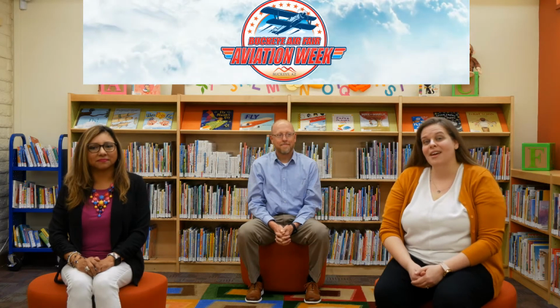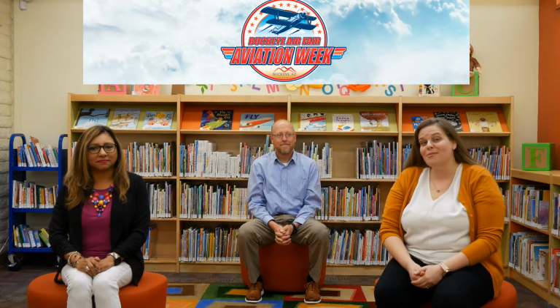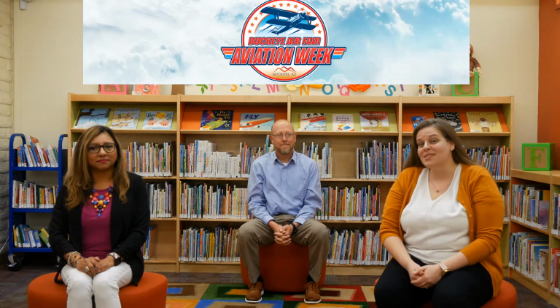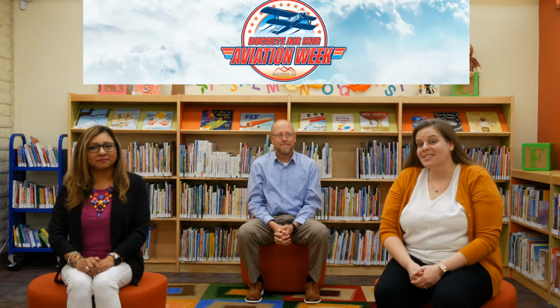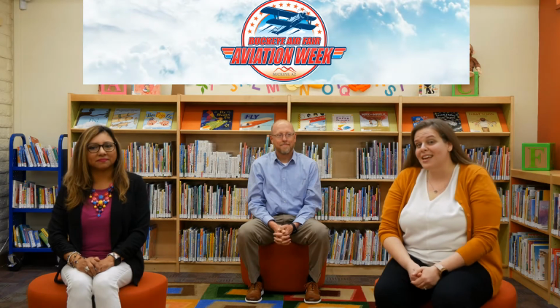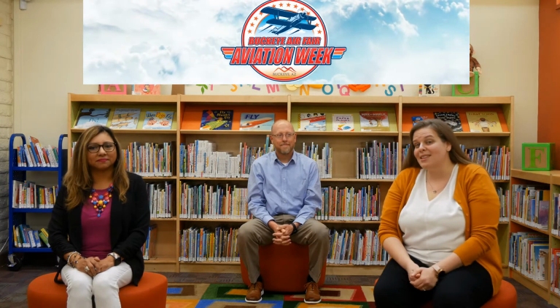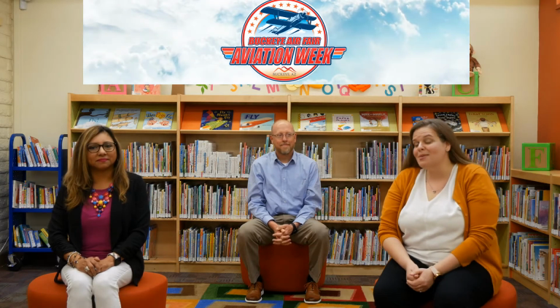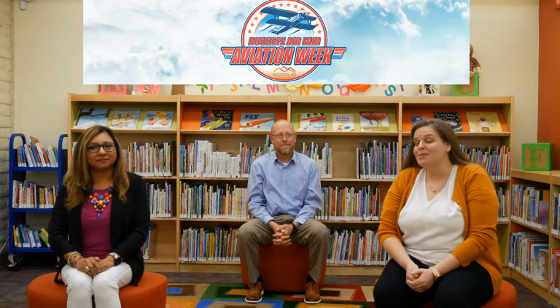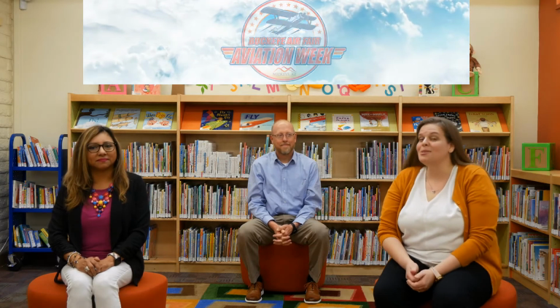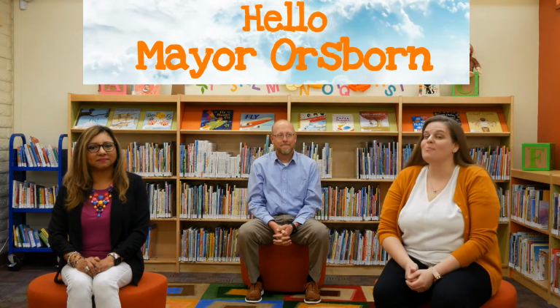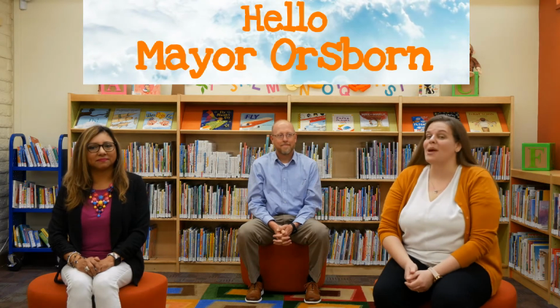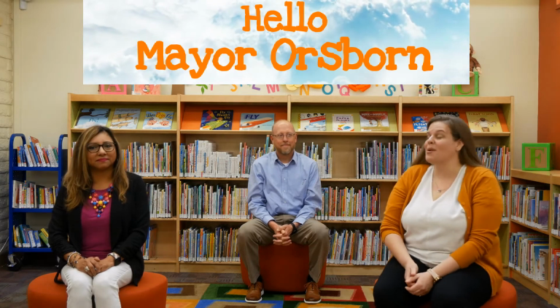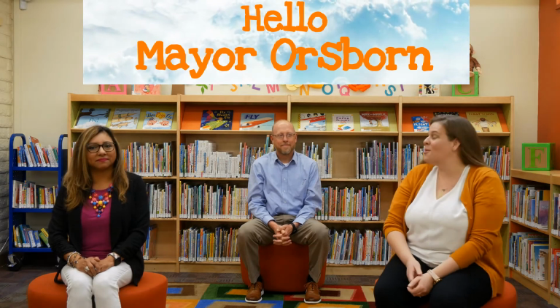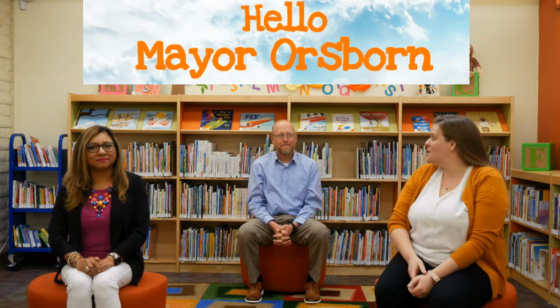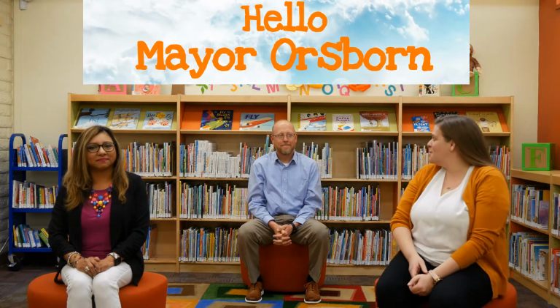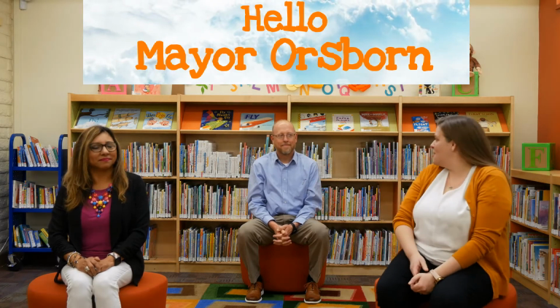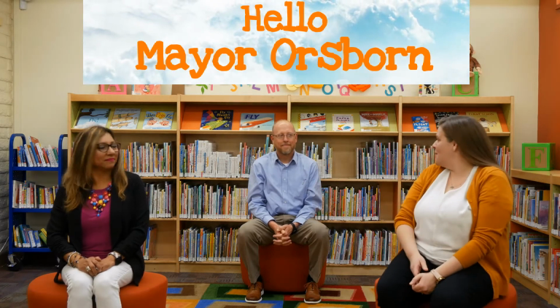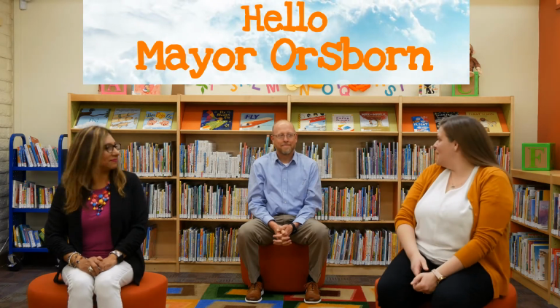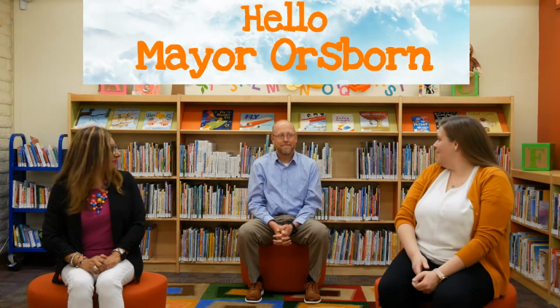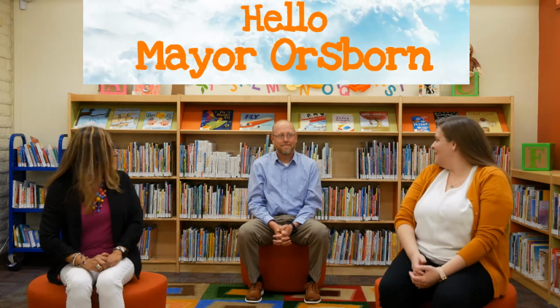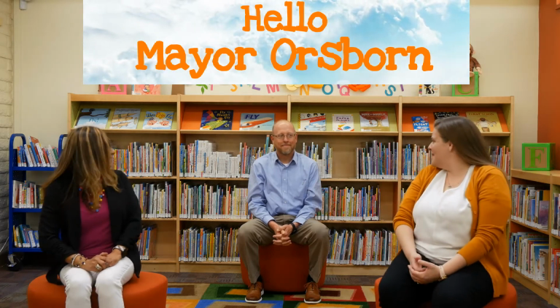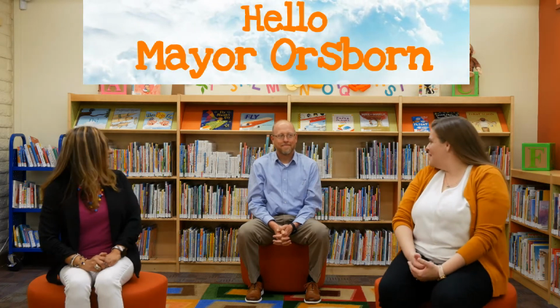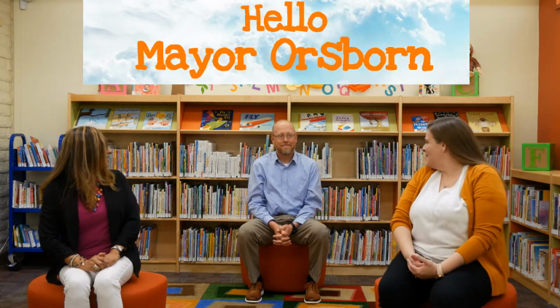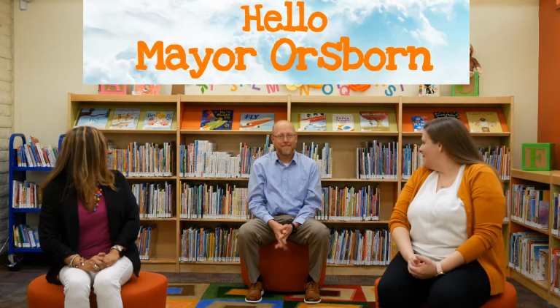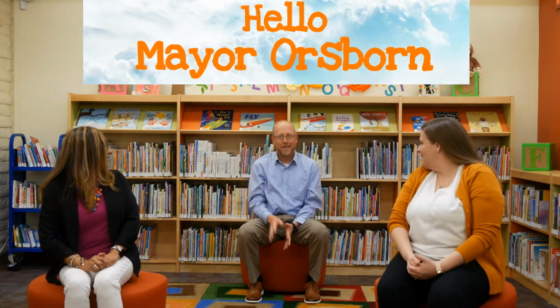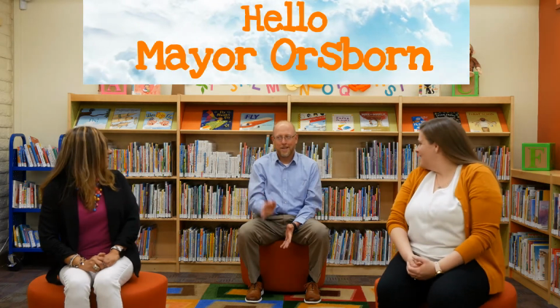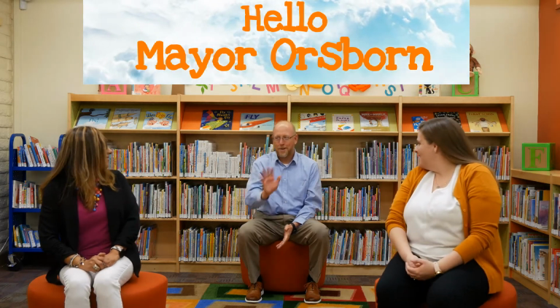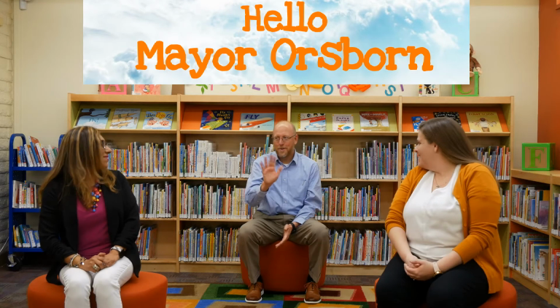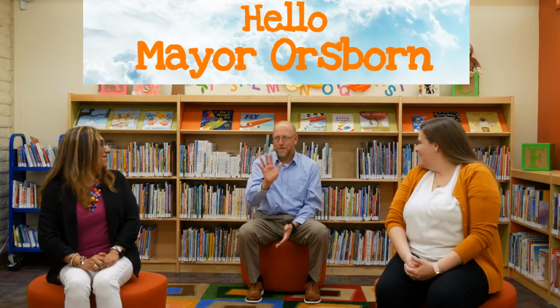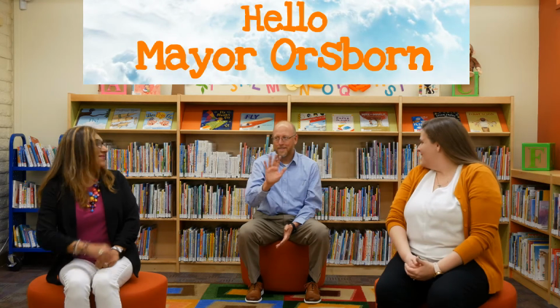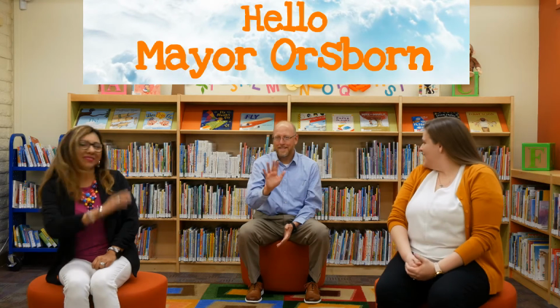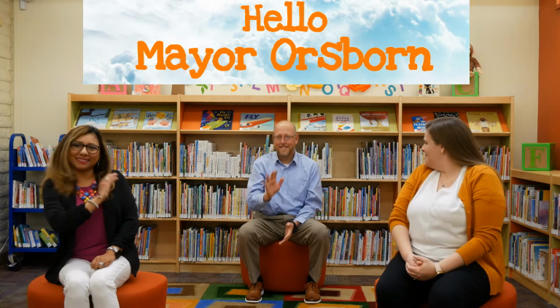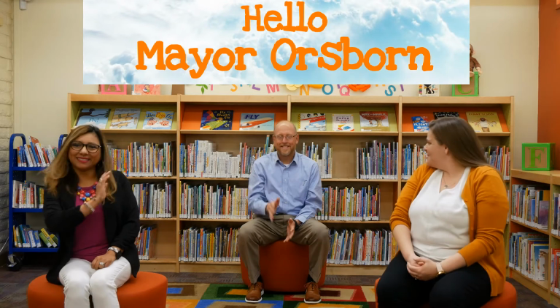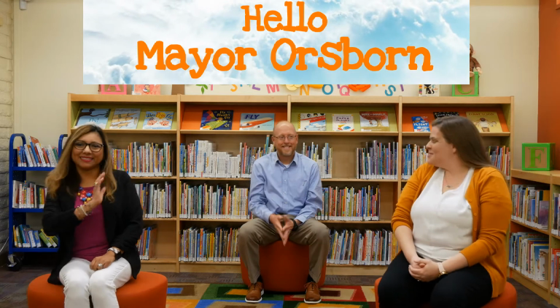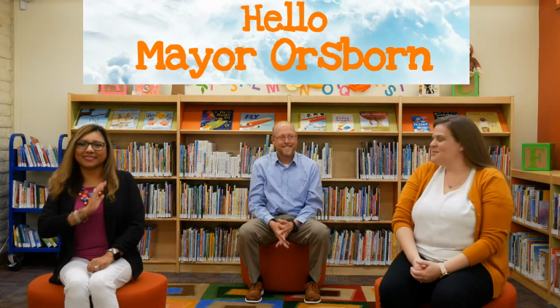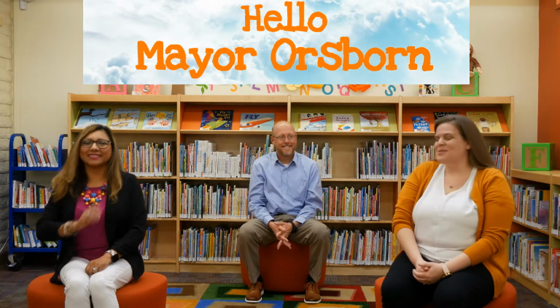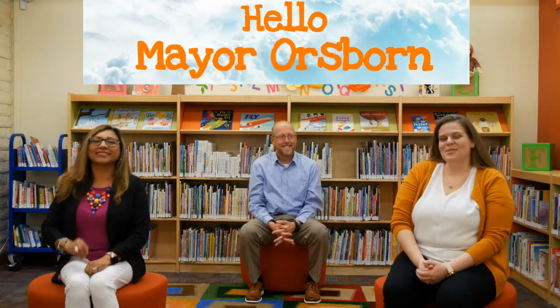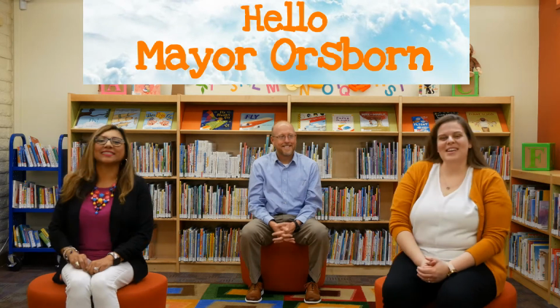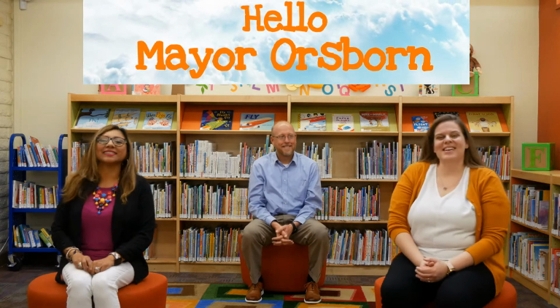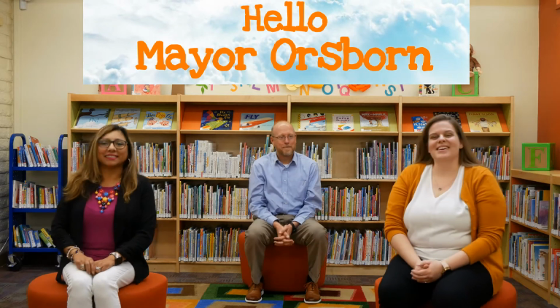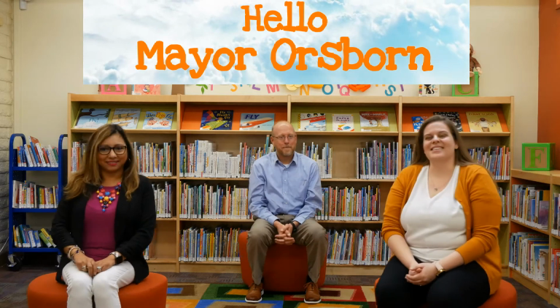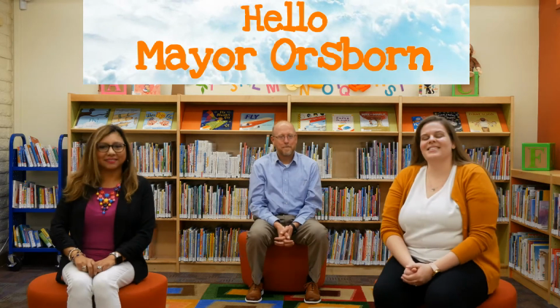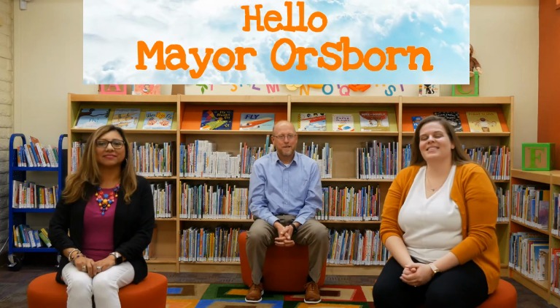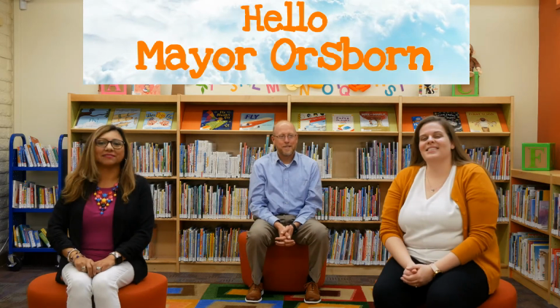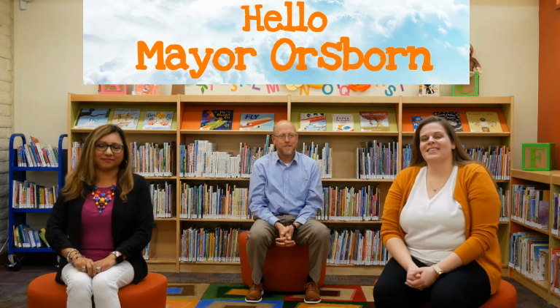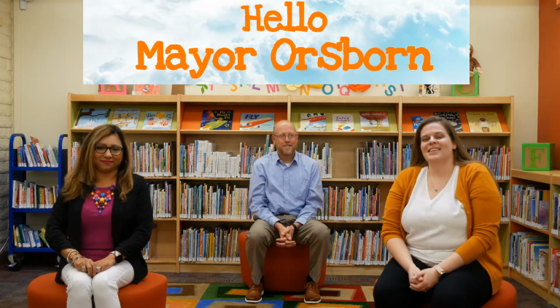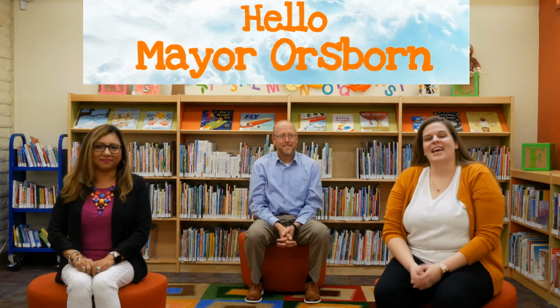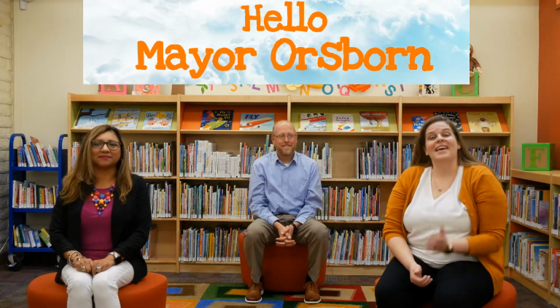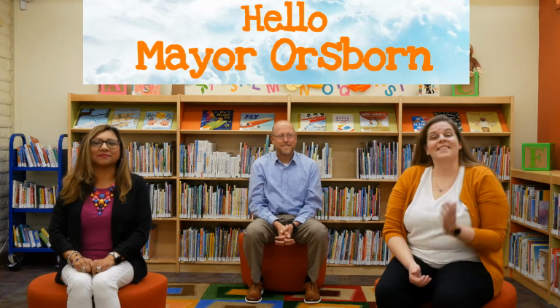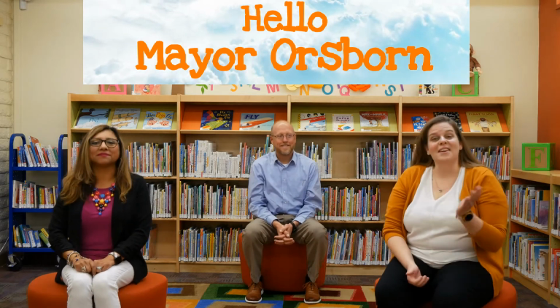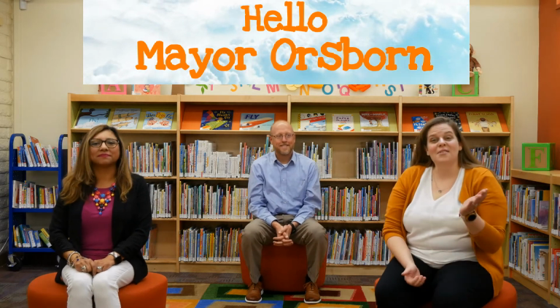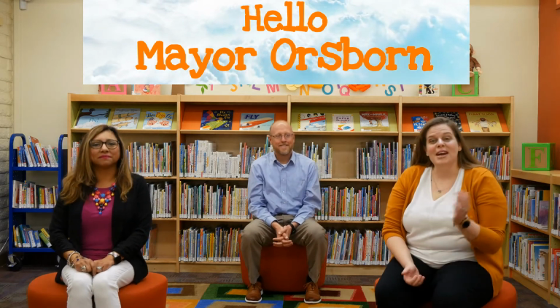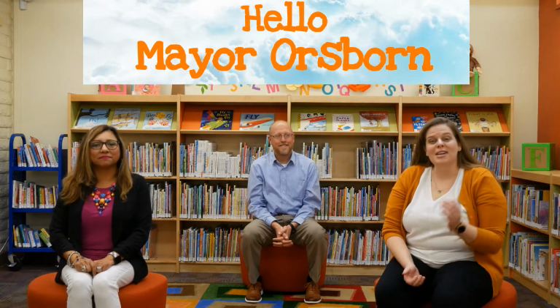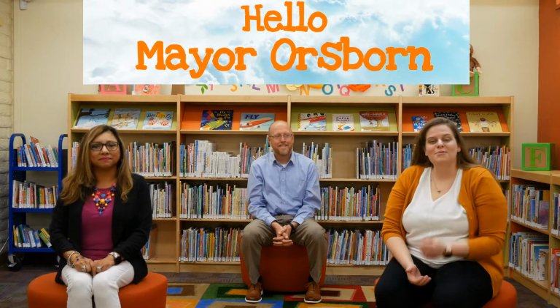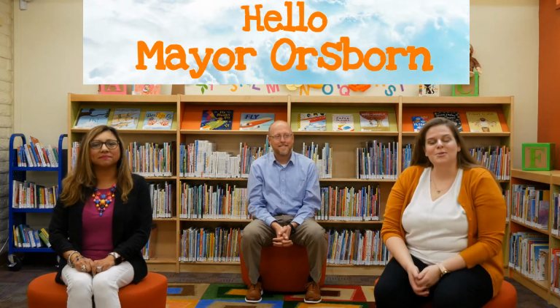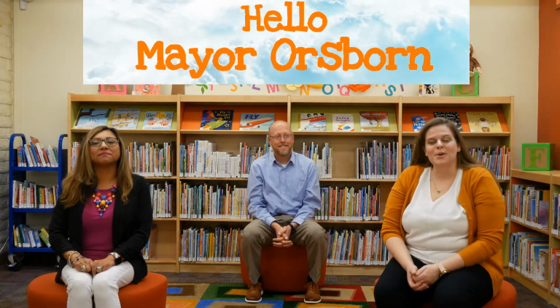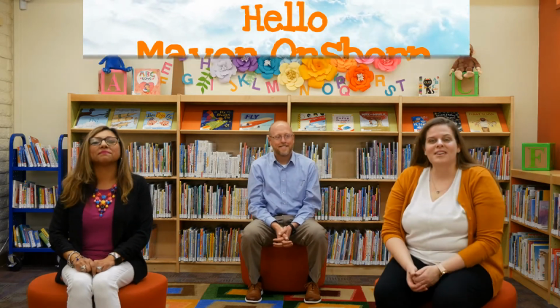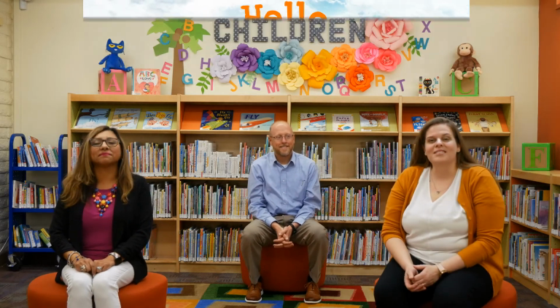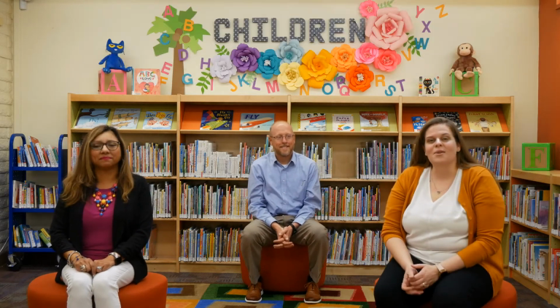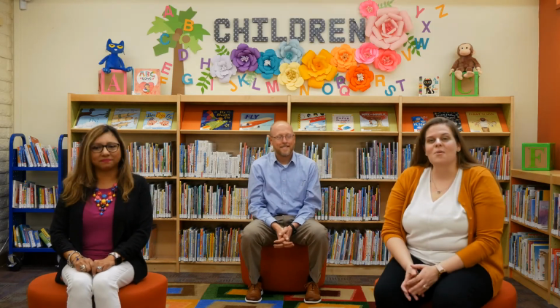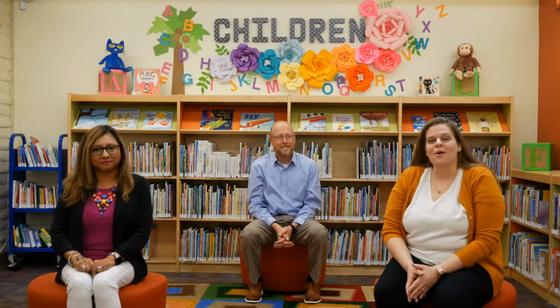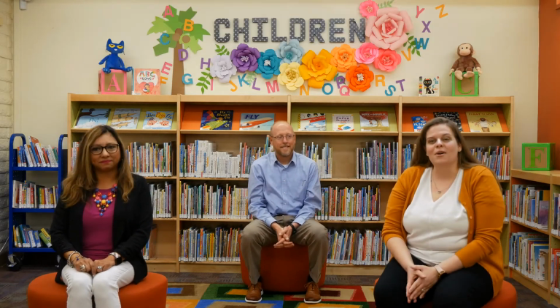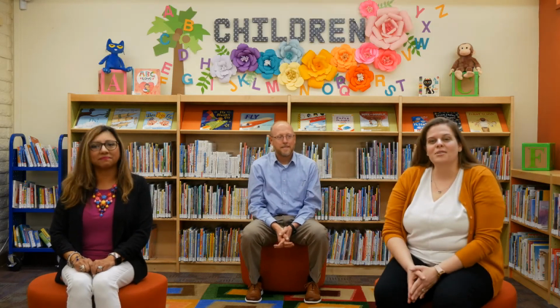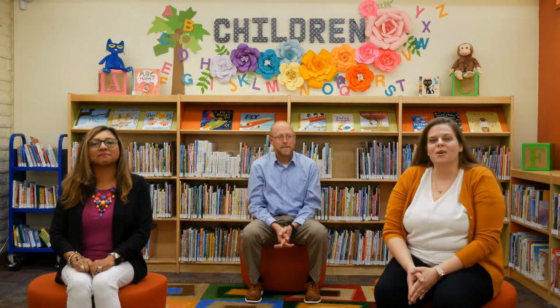Everyone say hello to Mayor Orse Warren. Hello. Thank you so much for joining us. My pleasure. And thank you guys for joining us at home also.